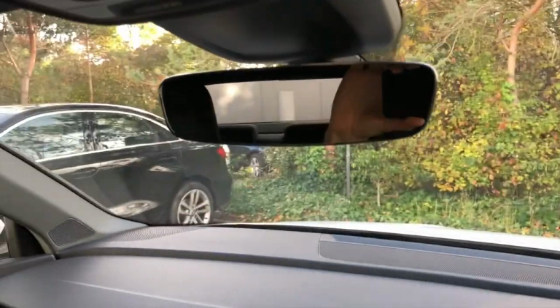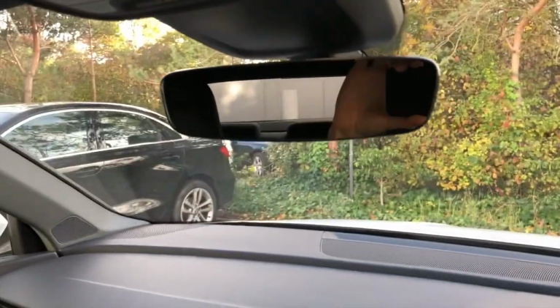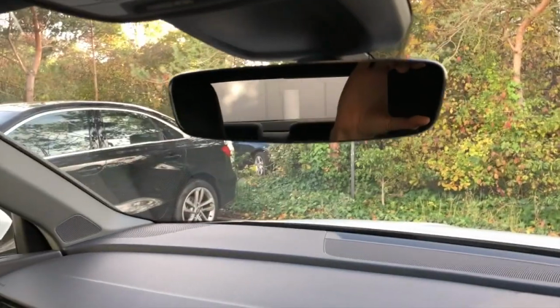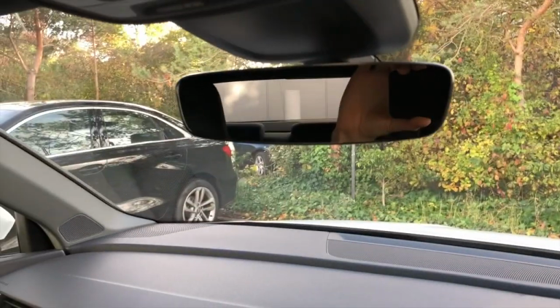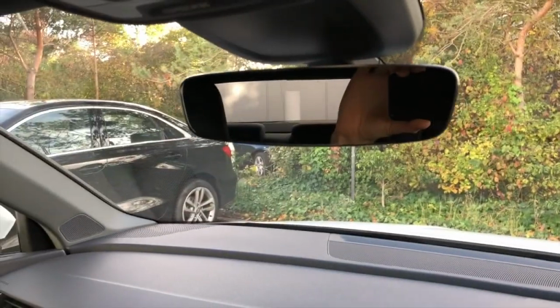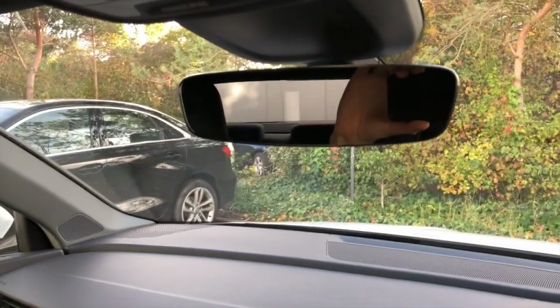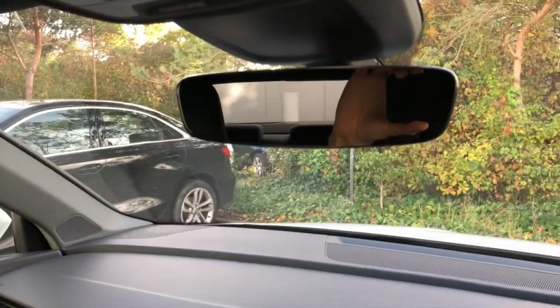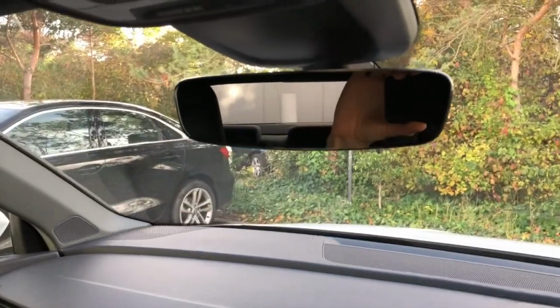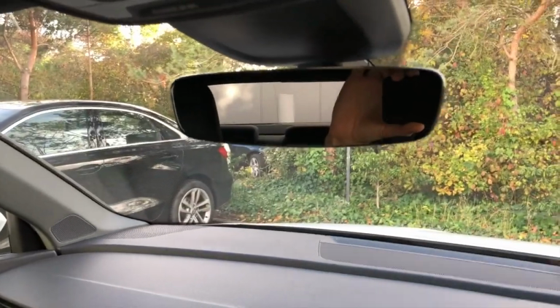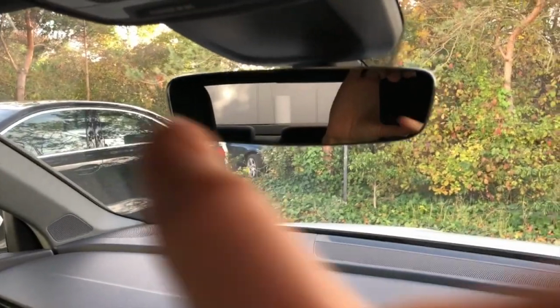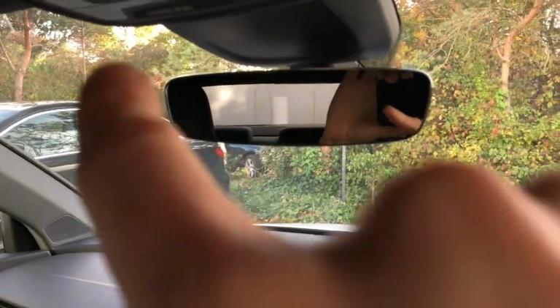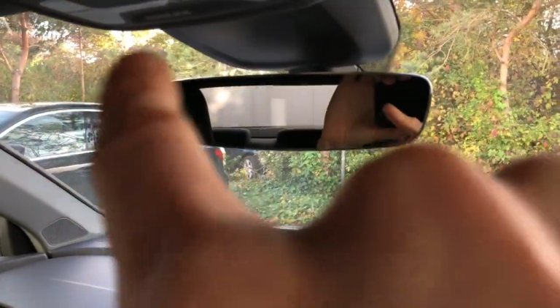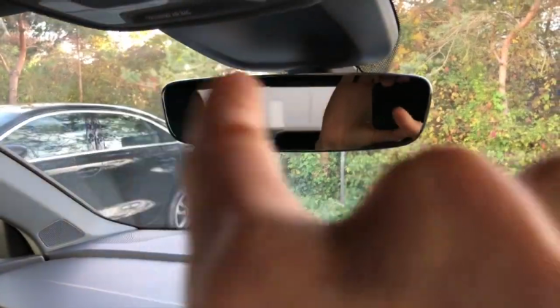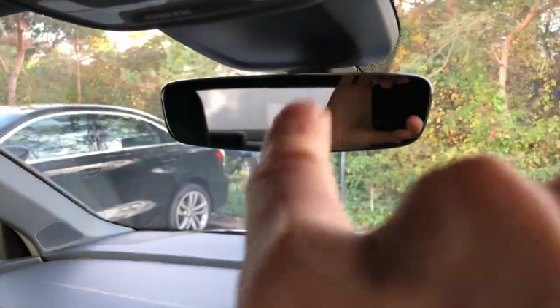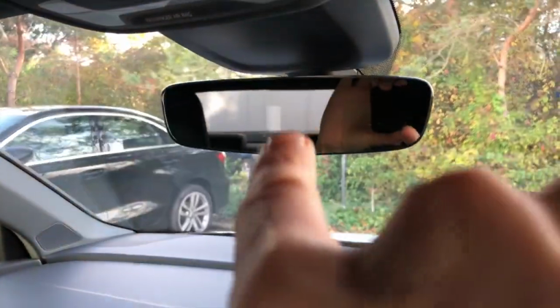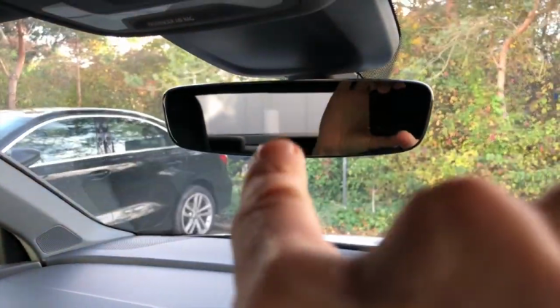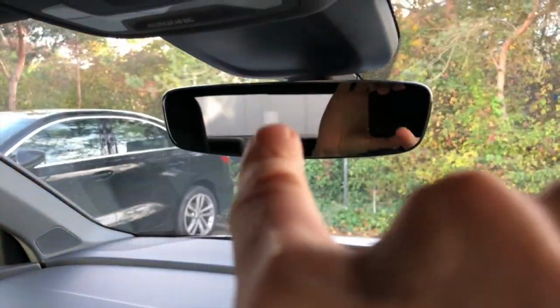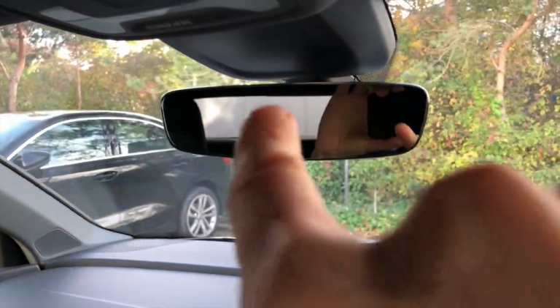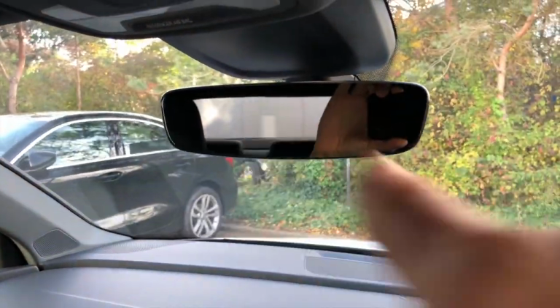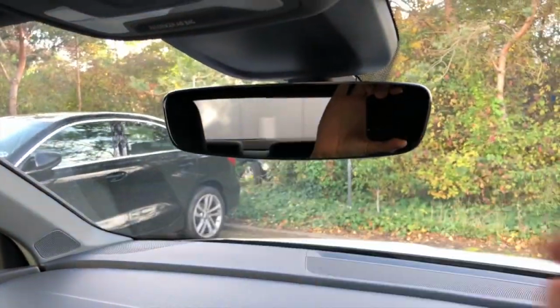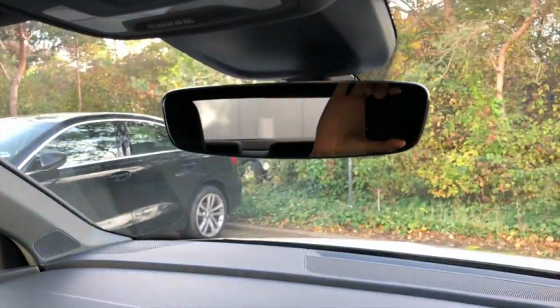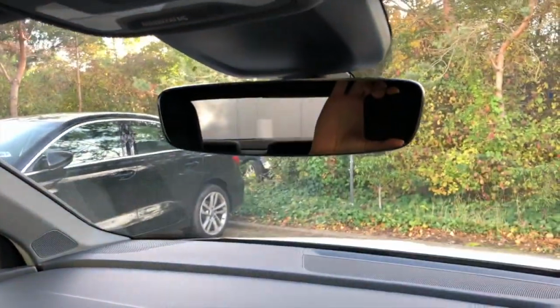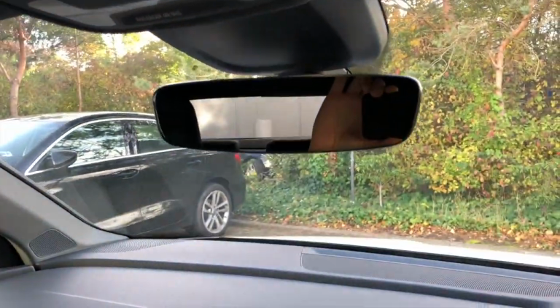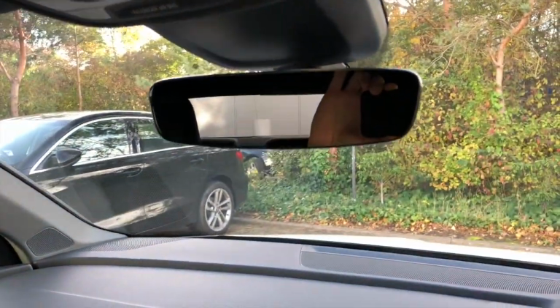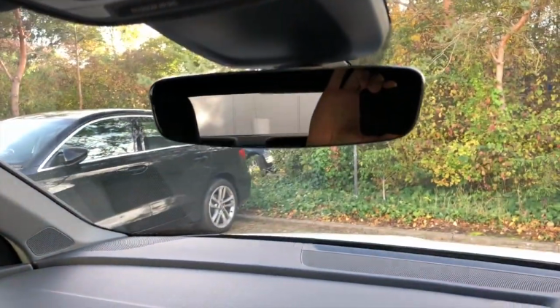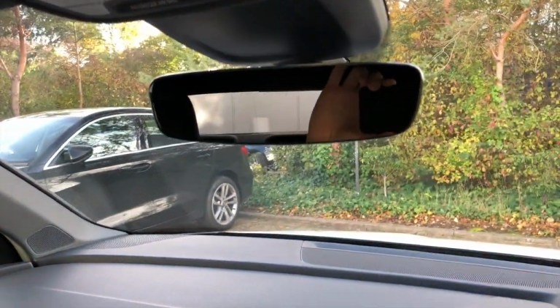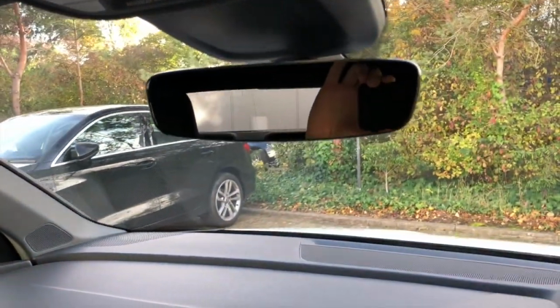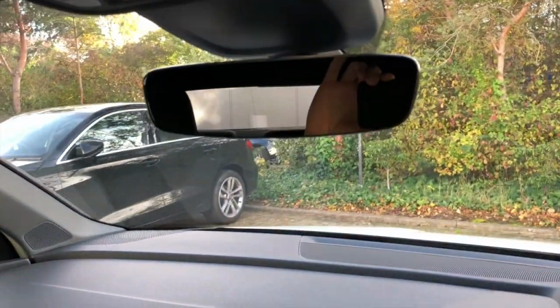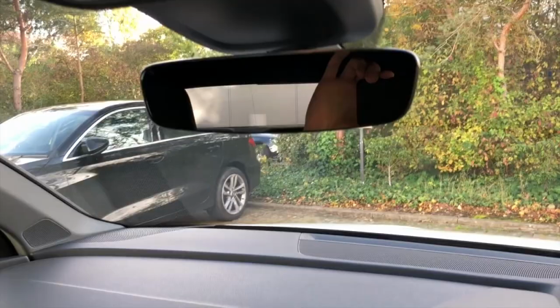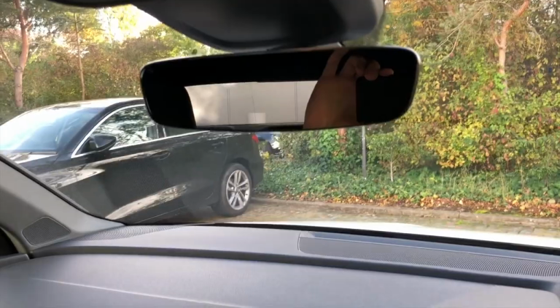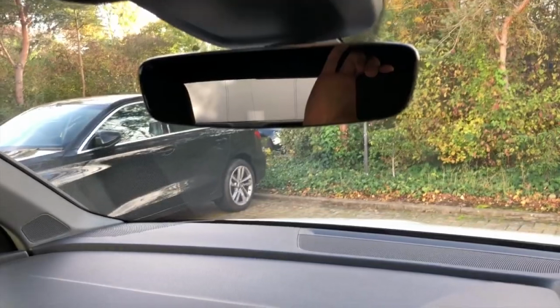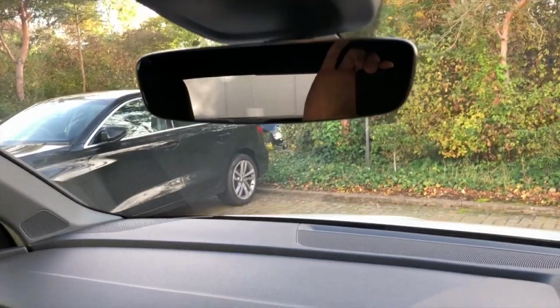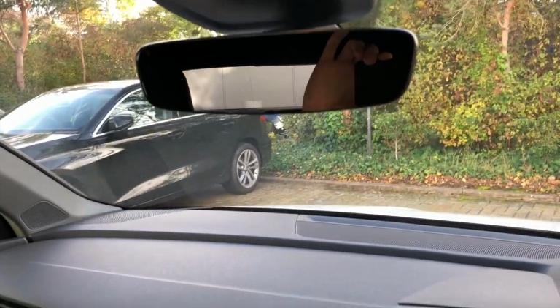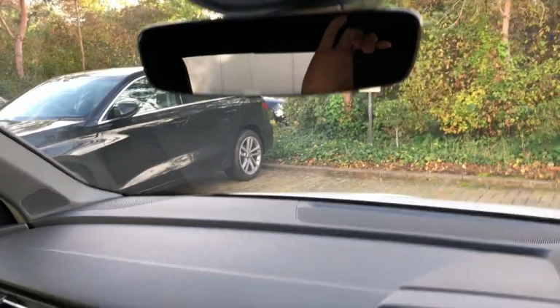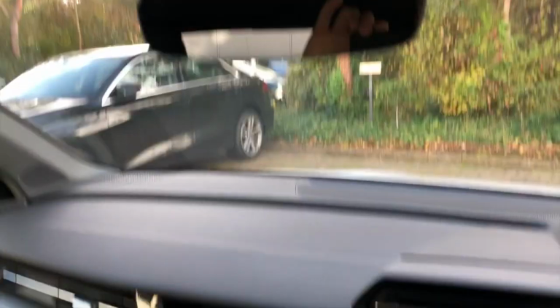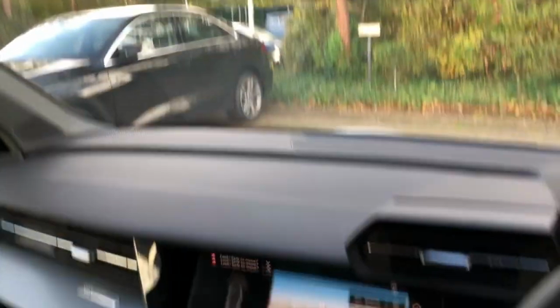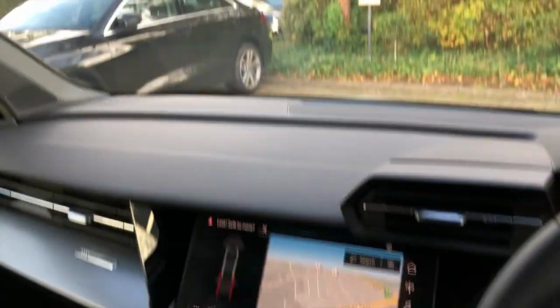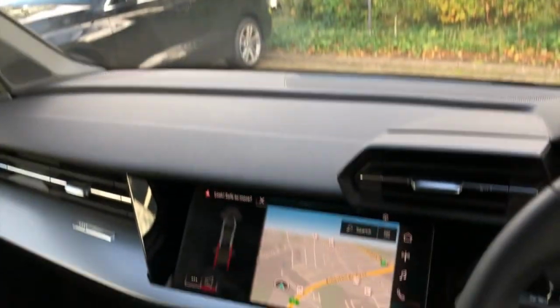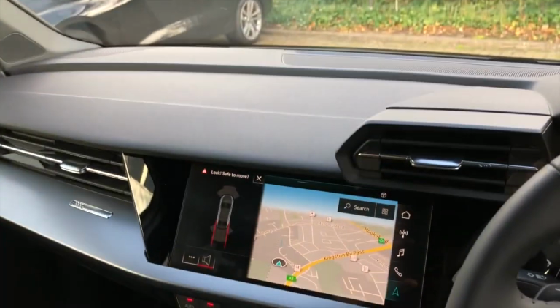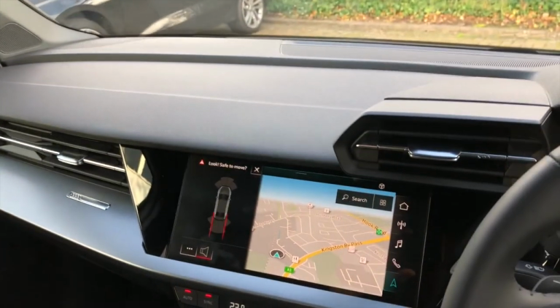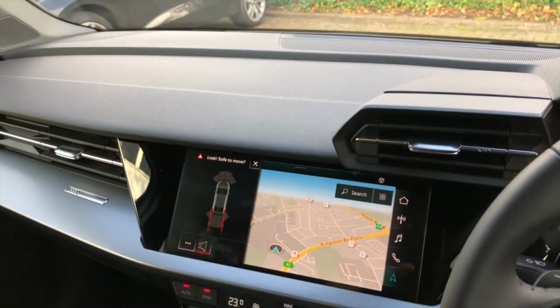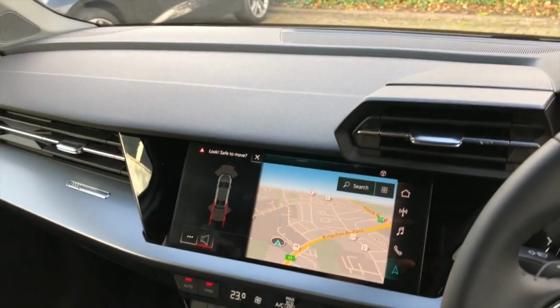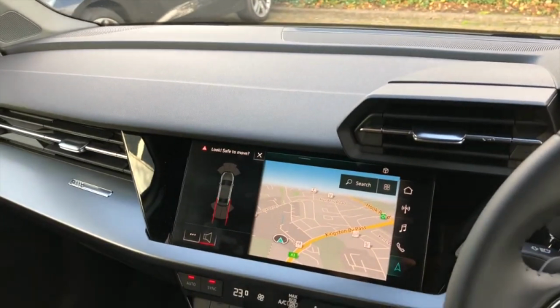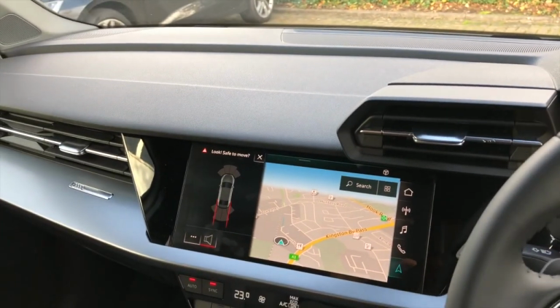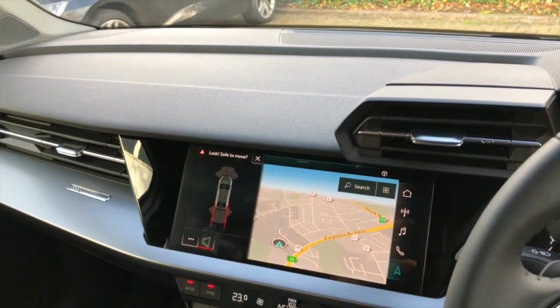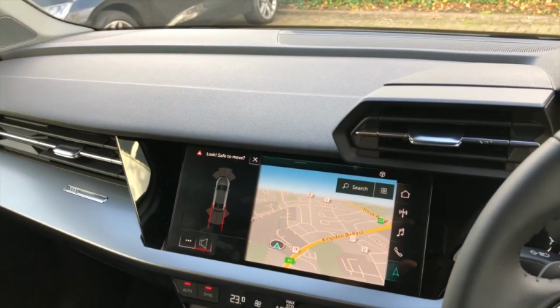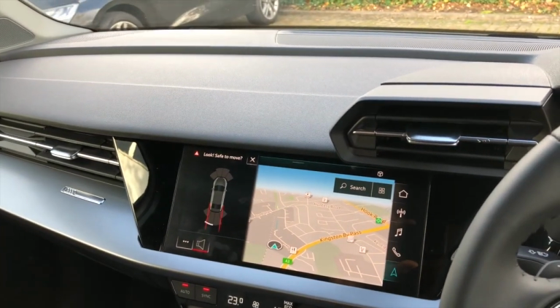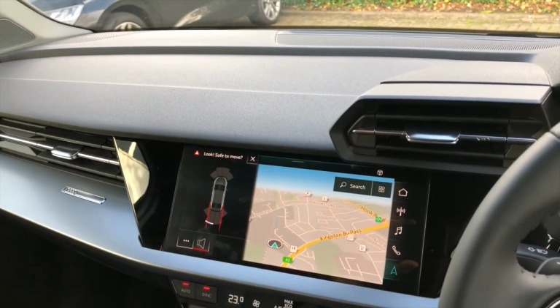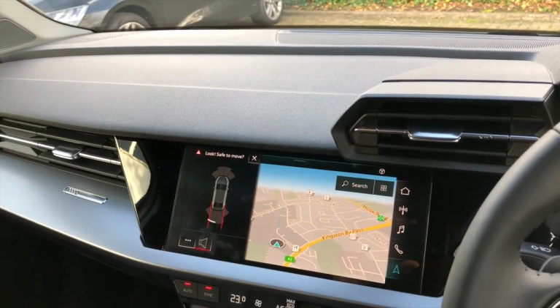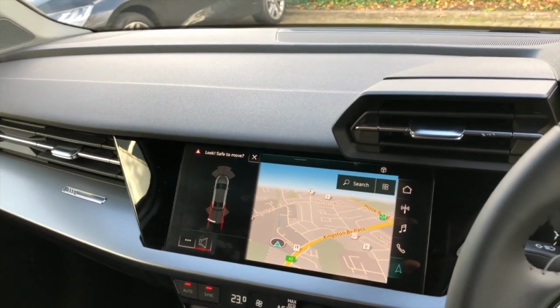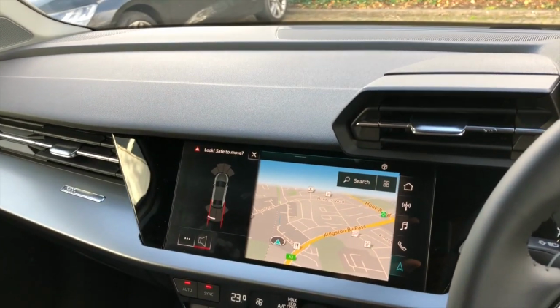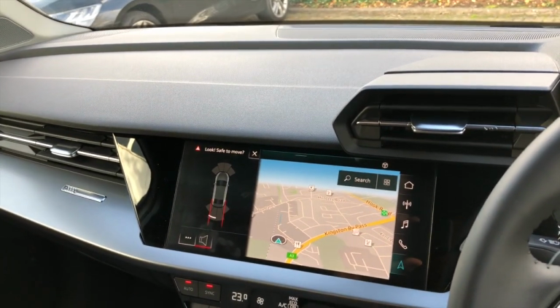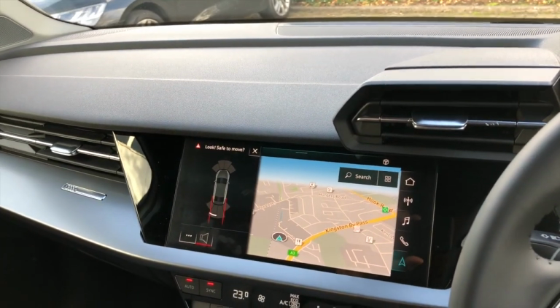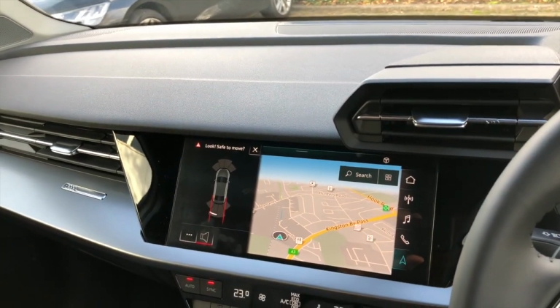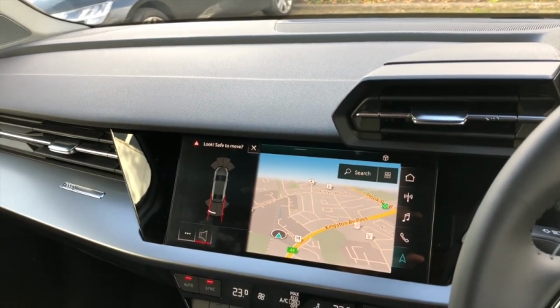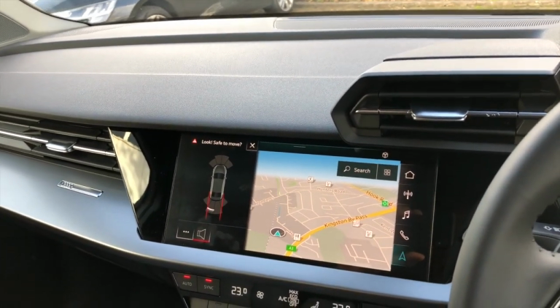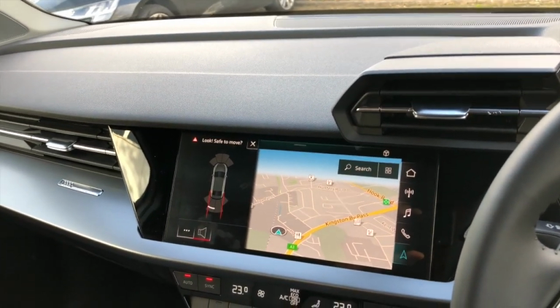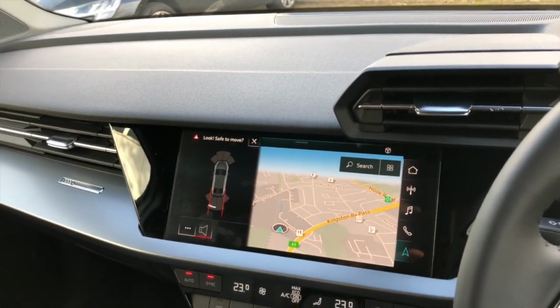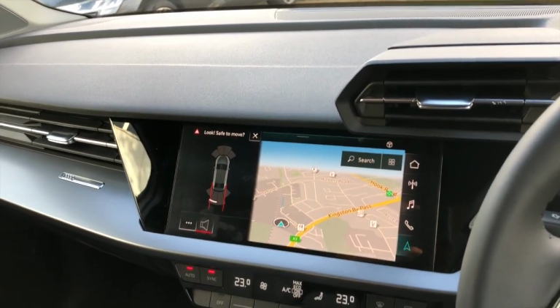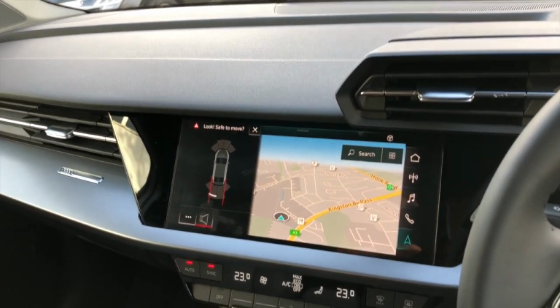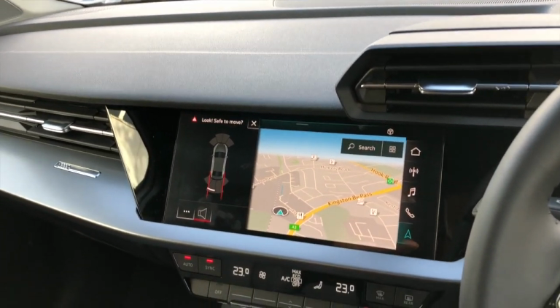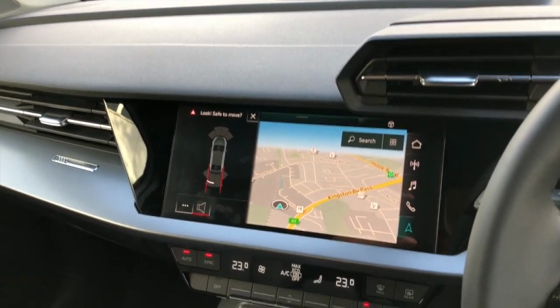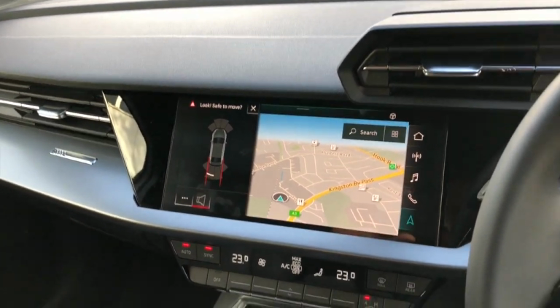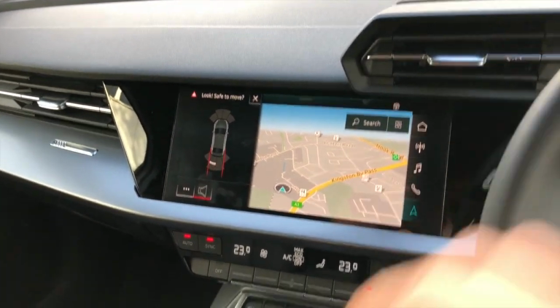When we're reversing here, you can see we're reversing towards the post there — and this will also pick it up from there.